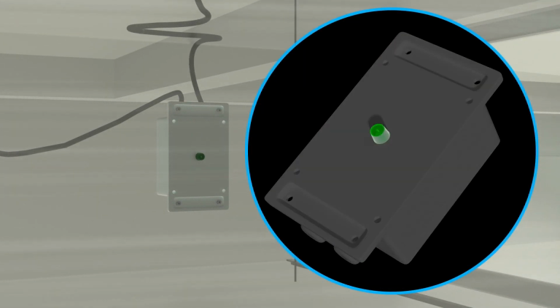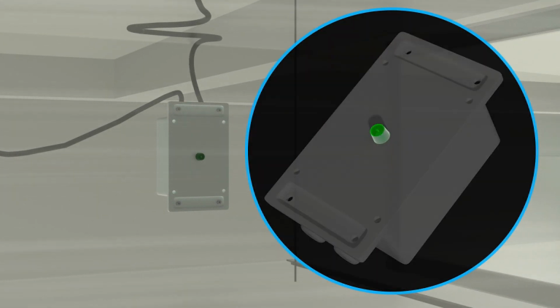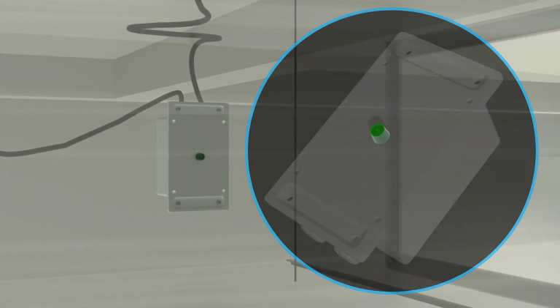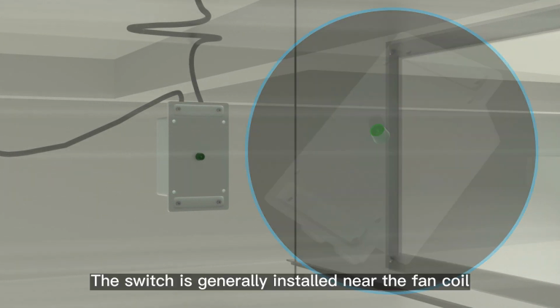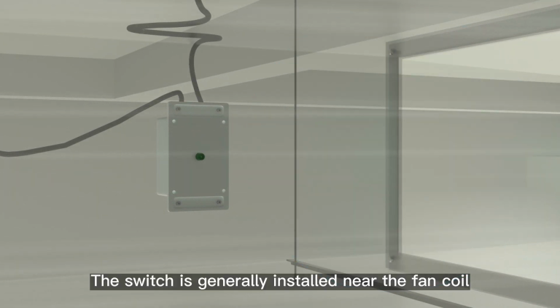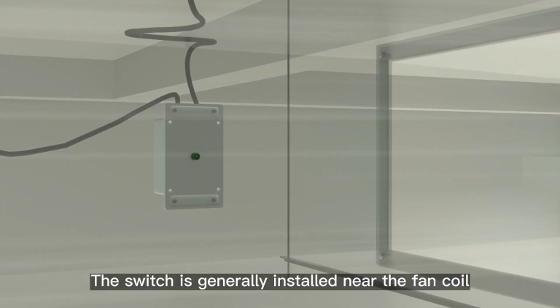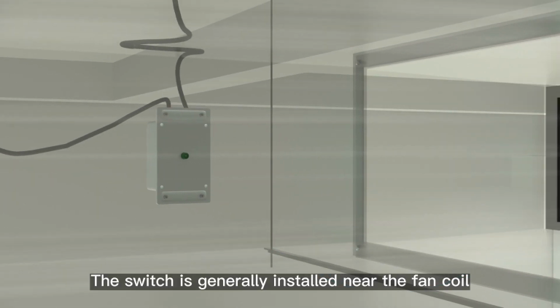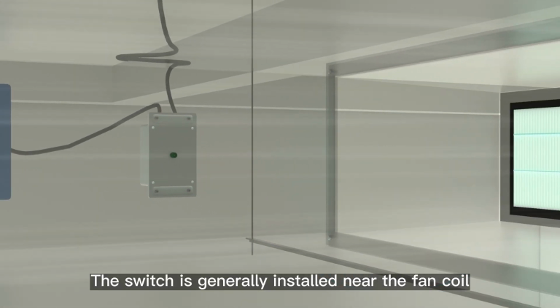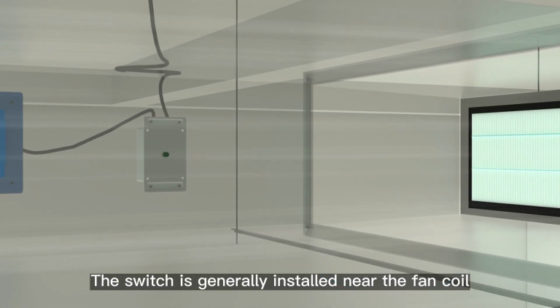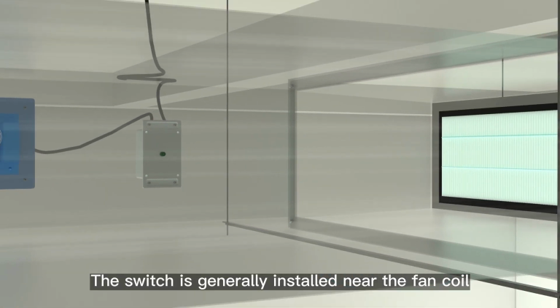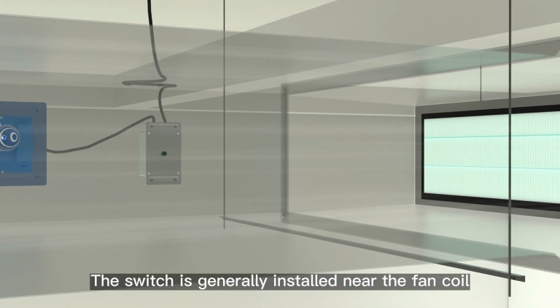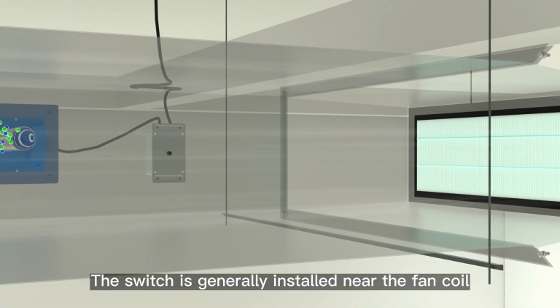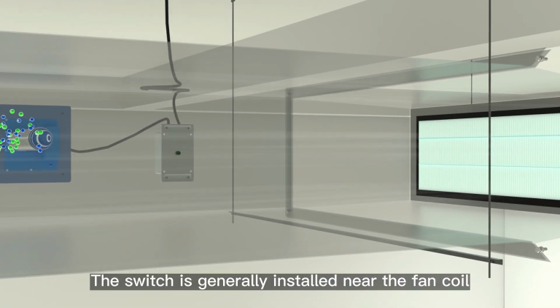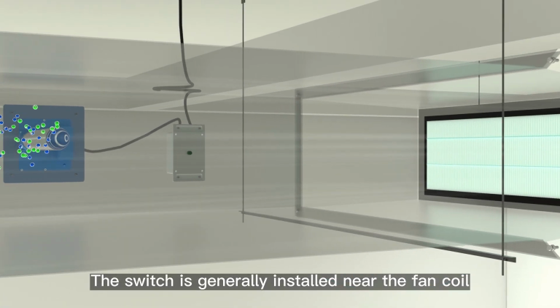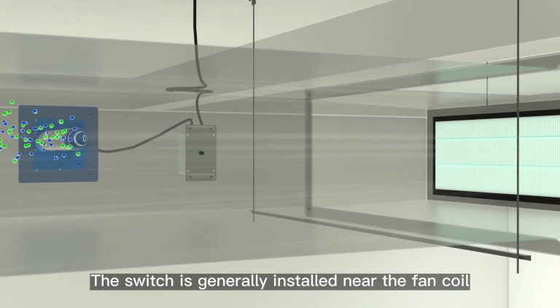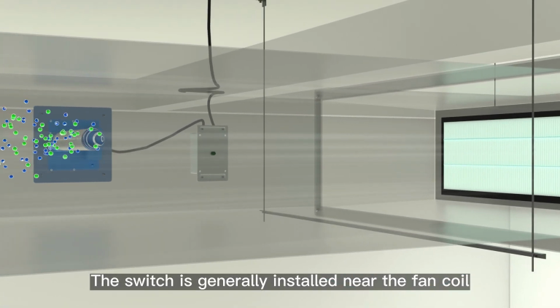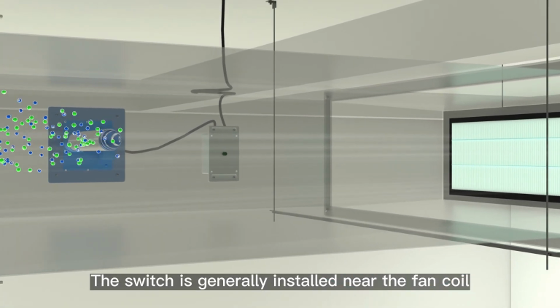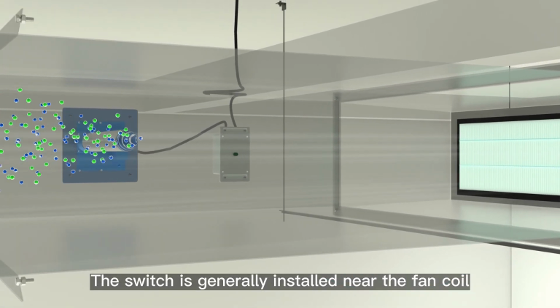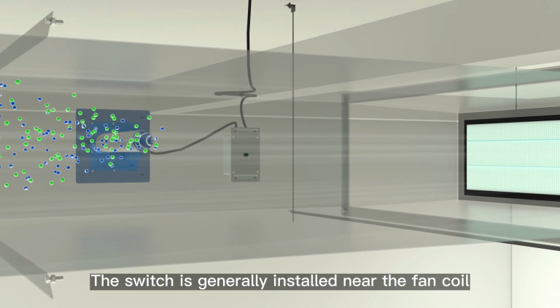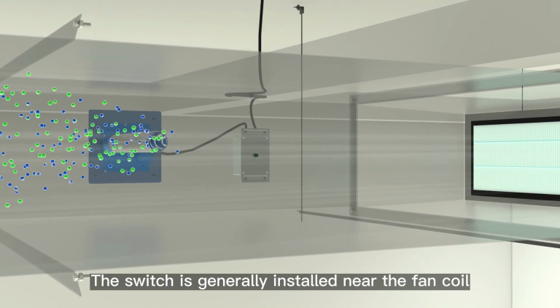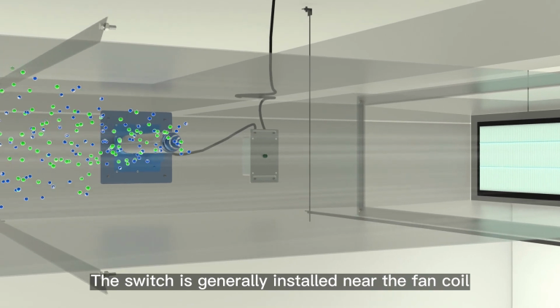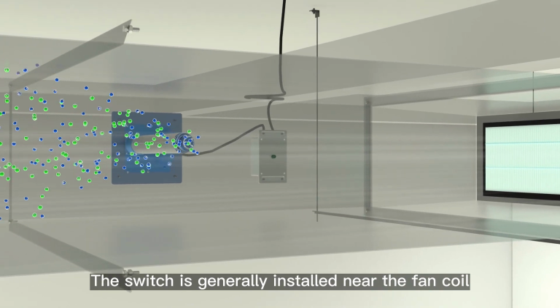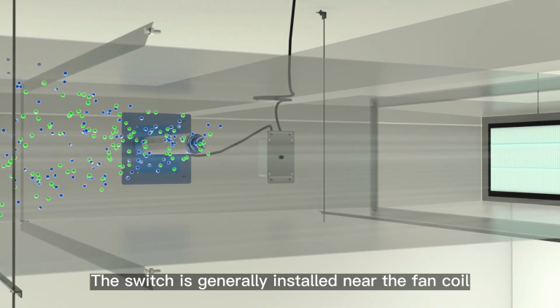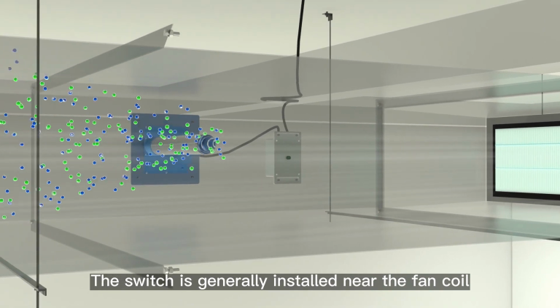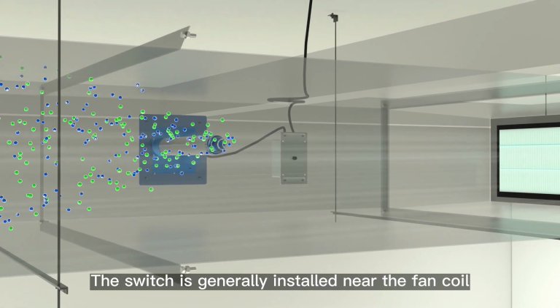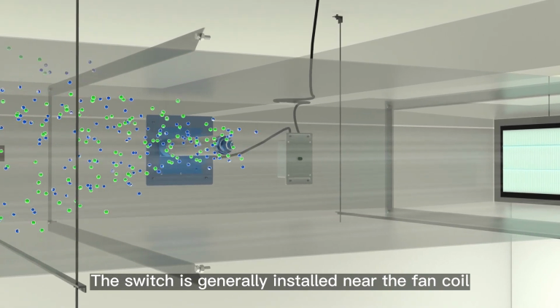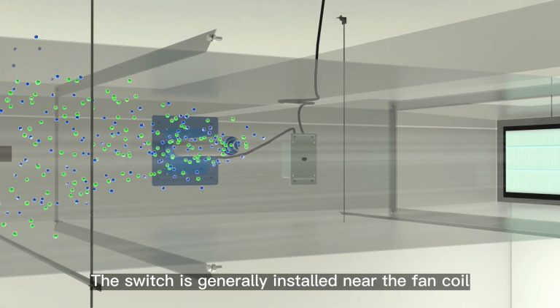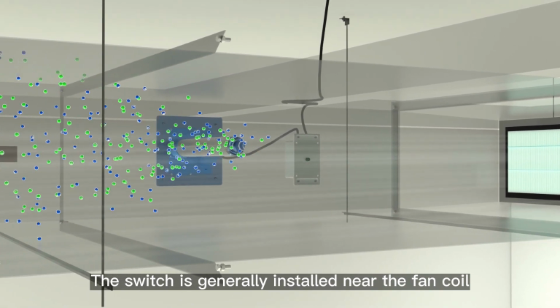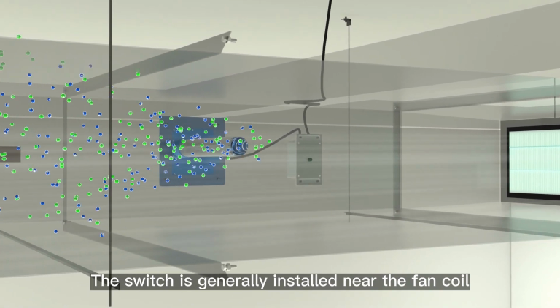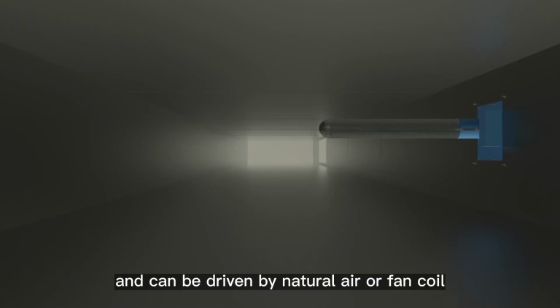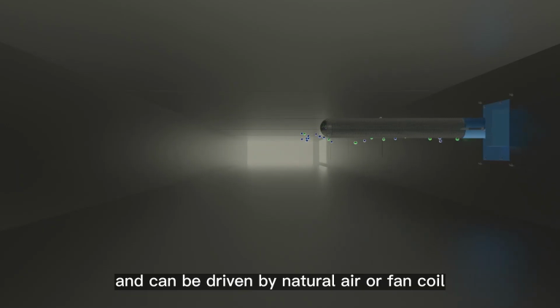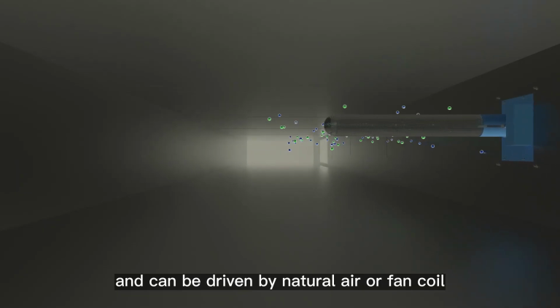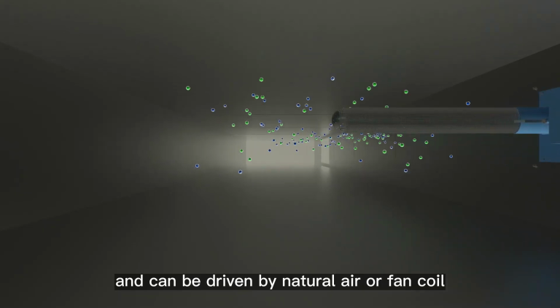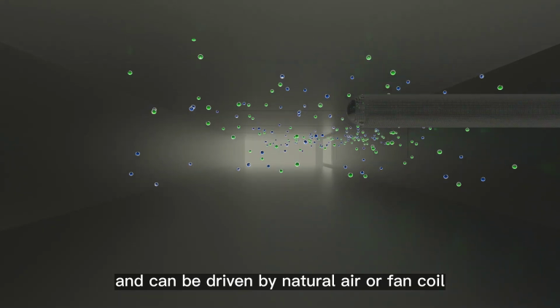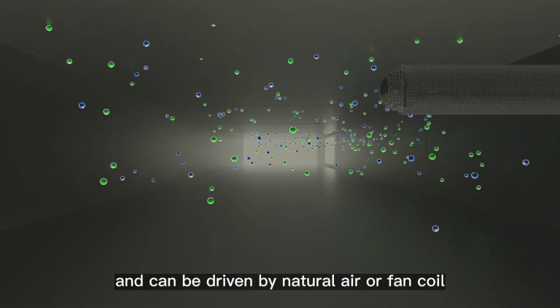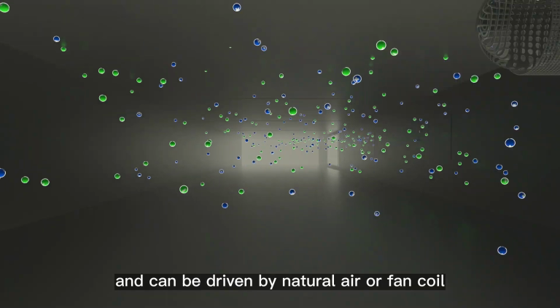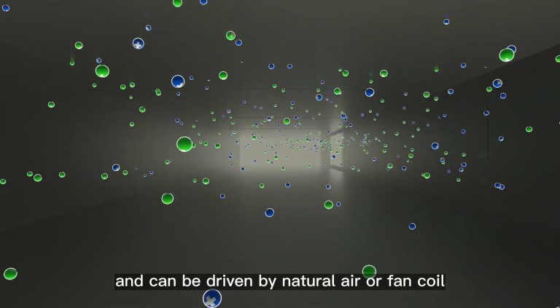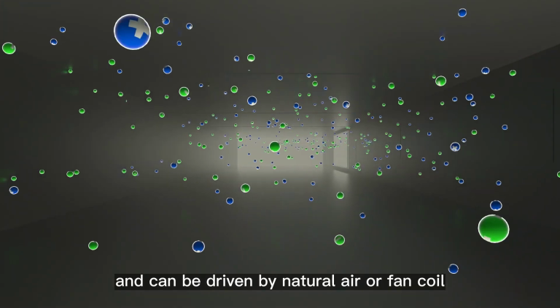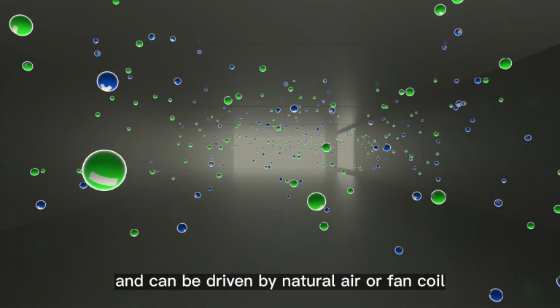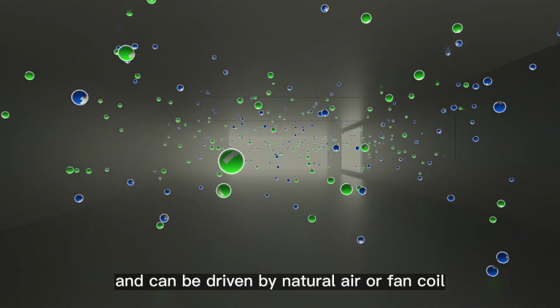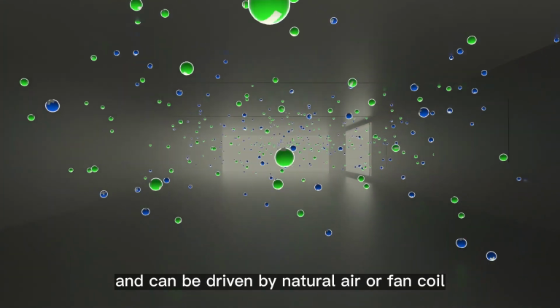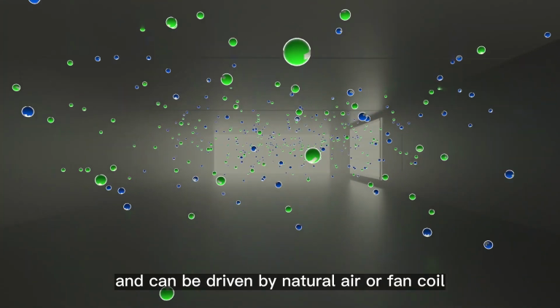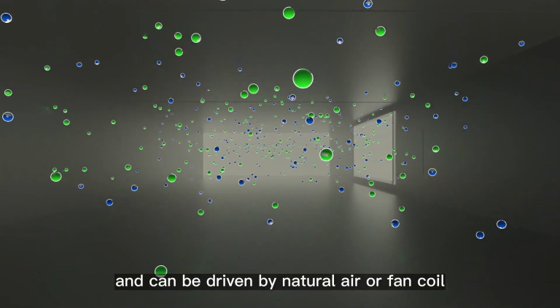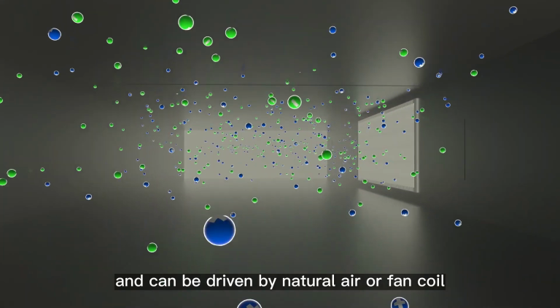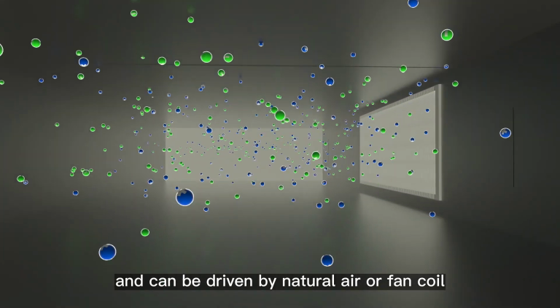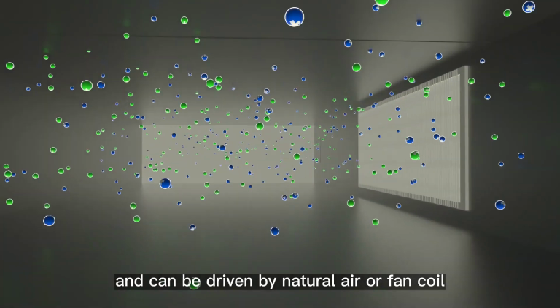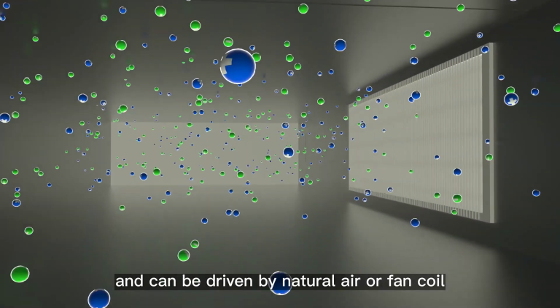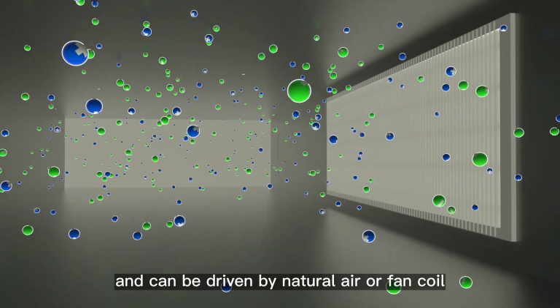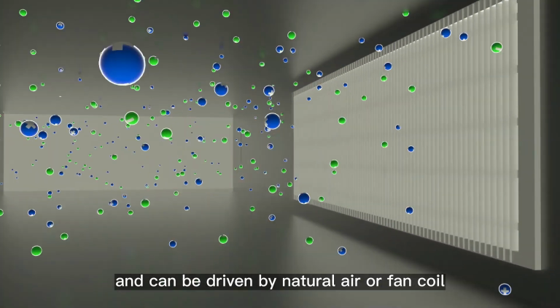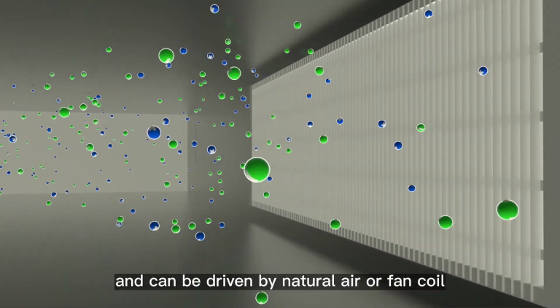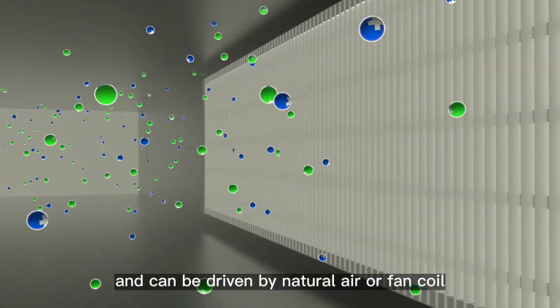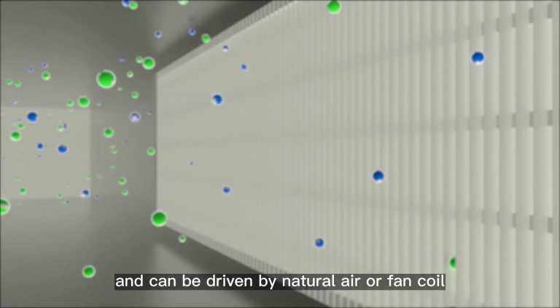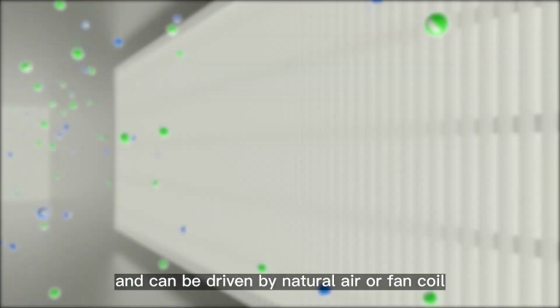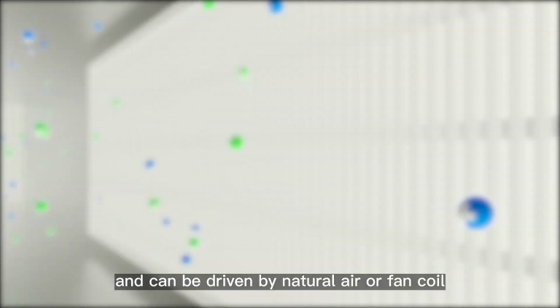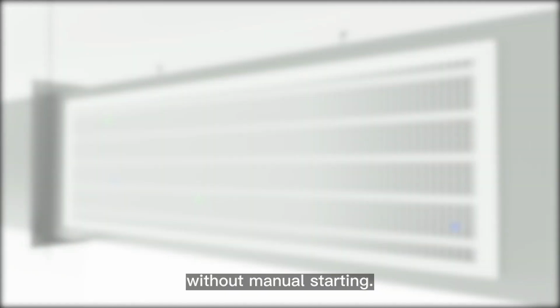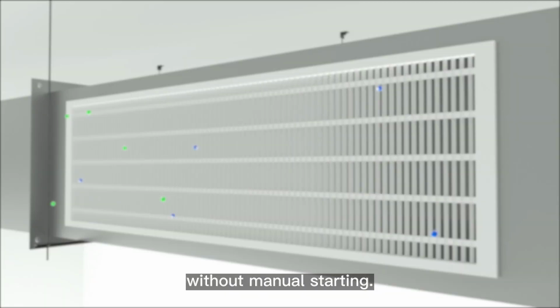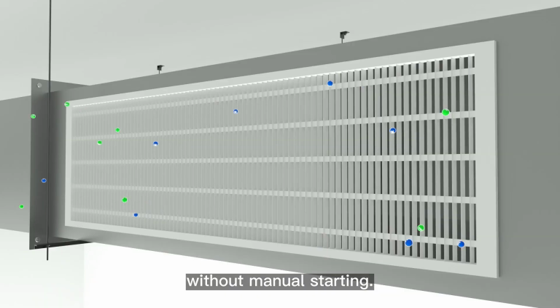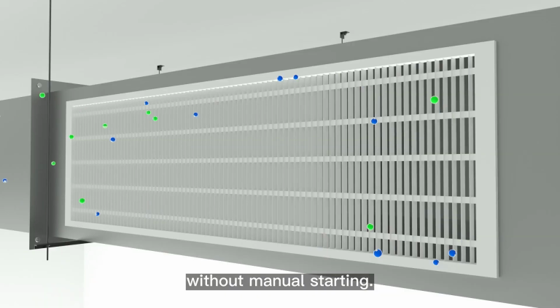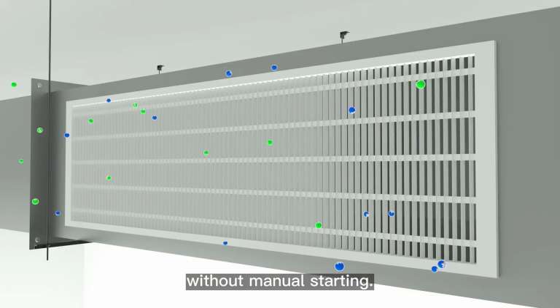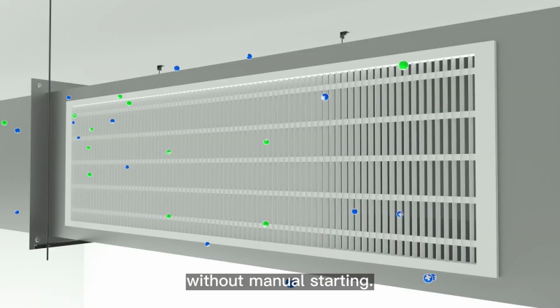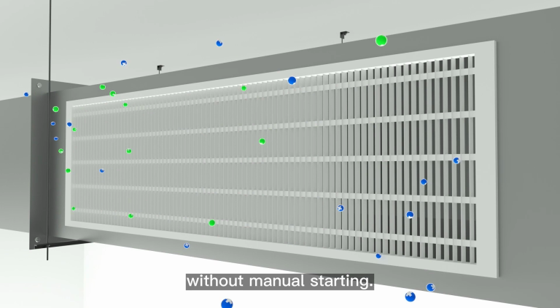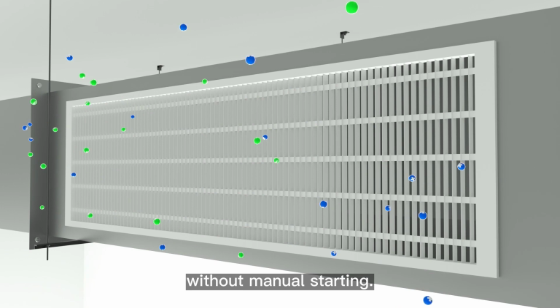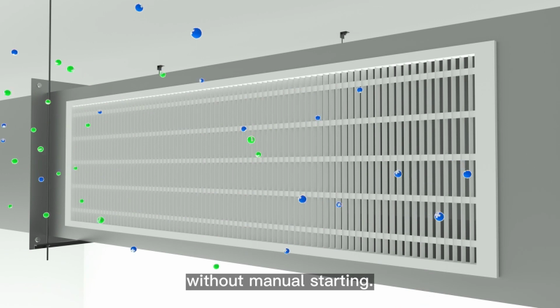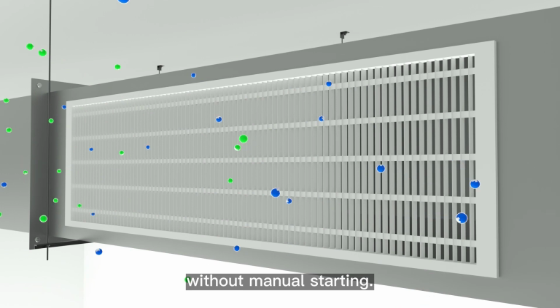The switch is generally installed near the fan coil and can be driven by natural air or fan coil, without manual starting.